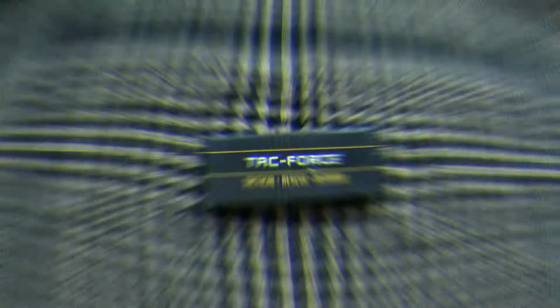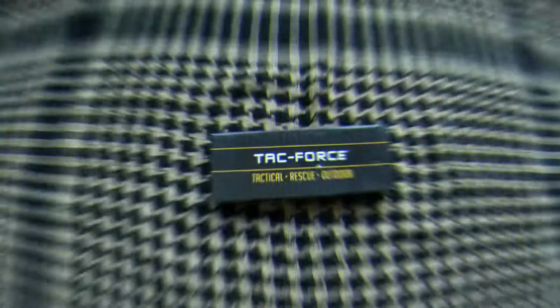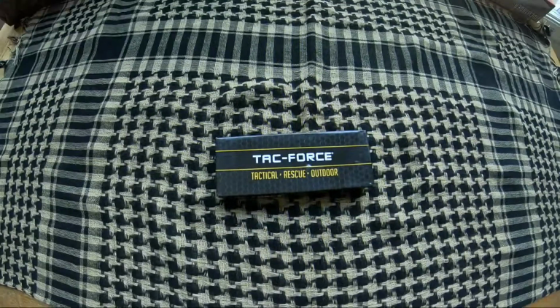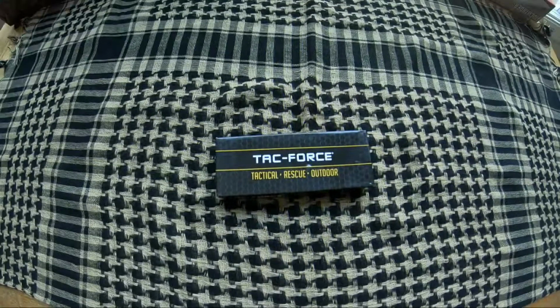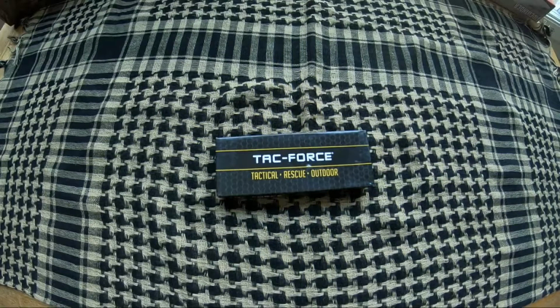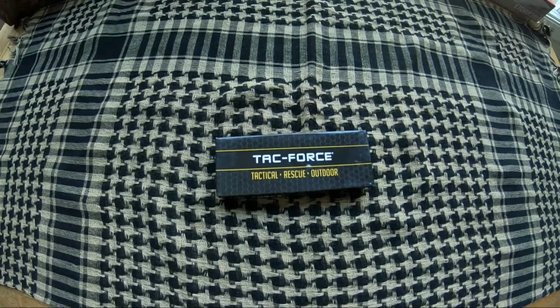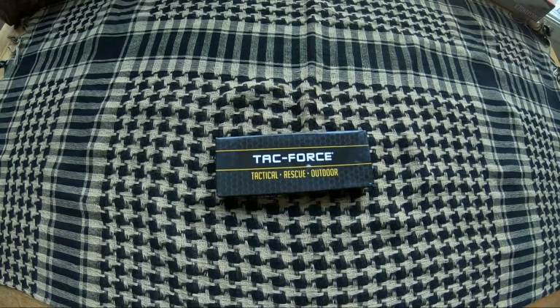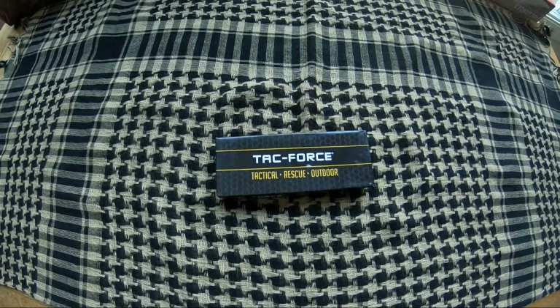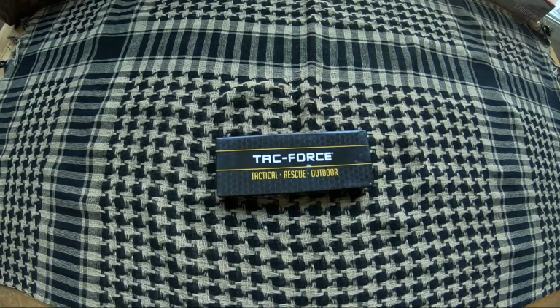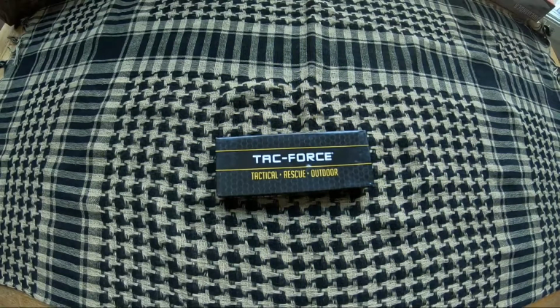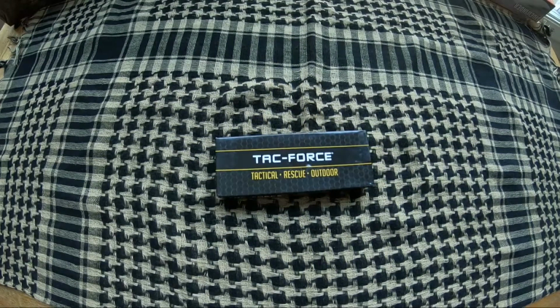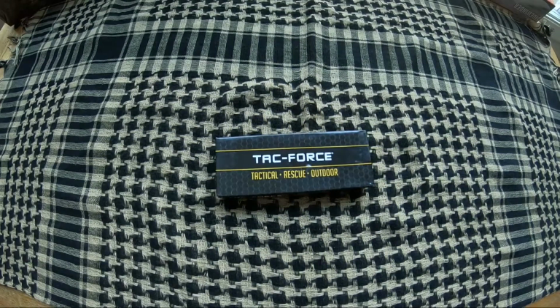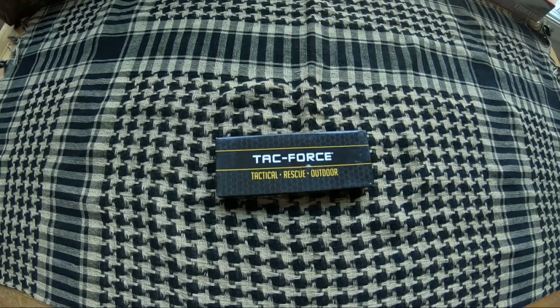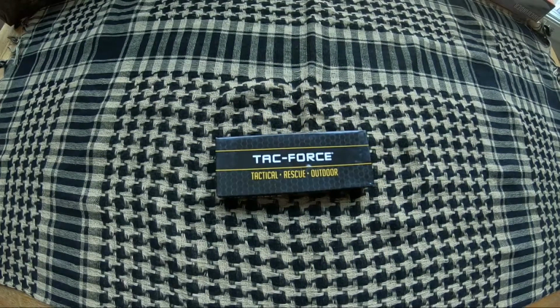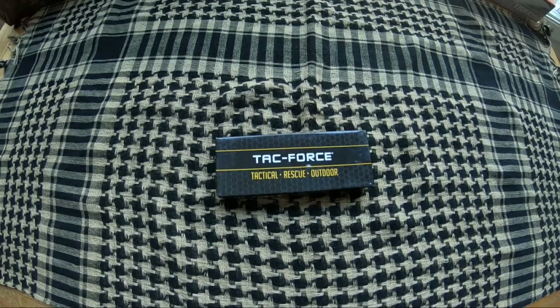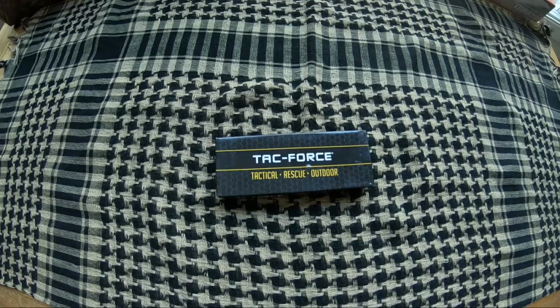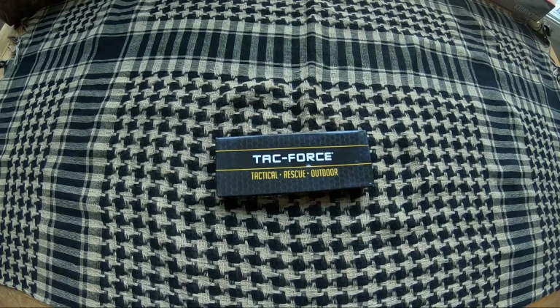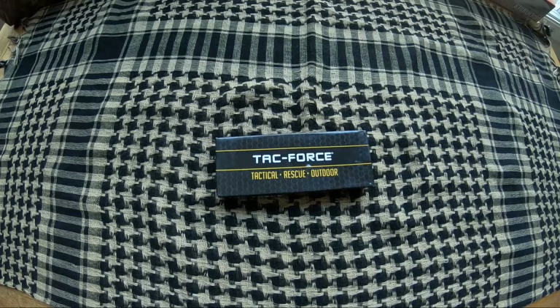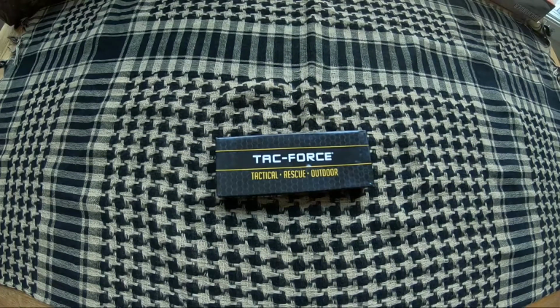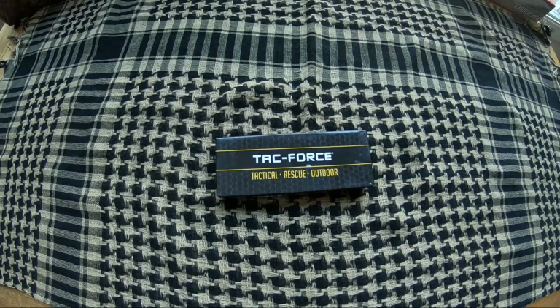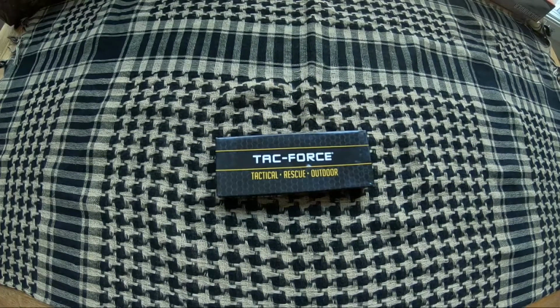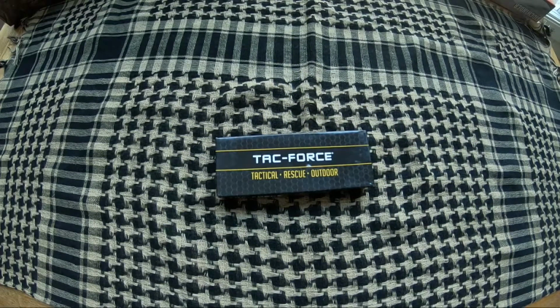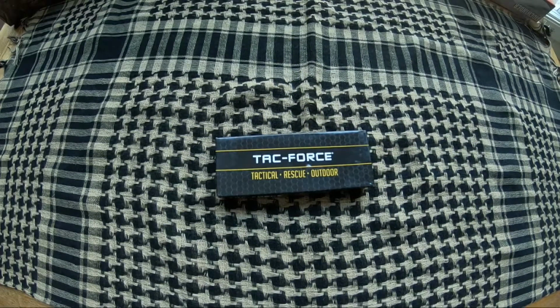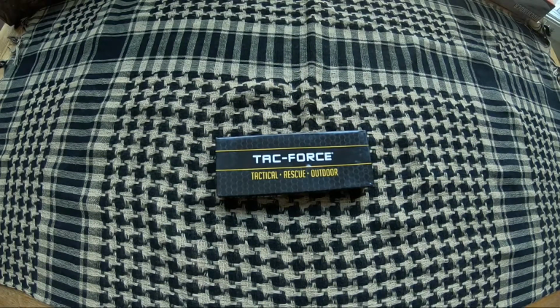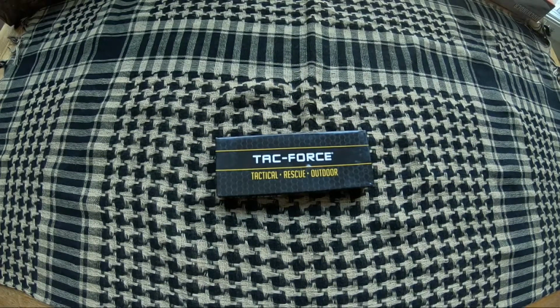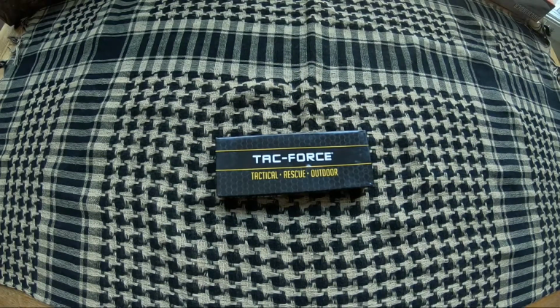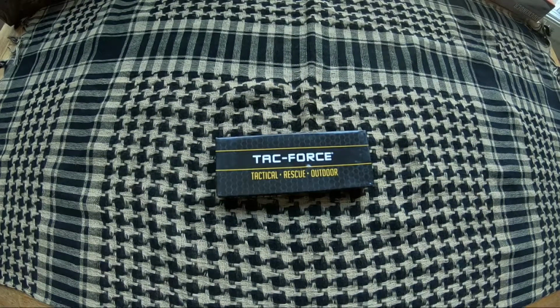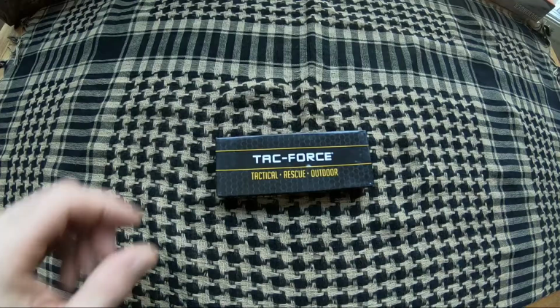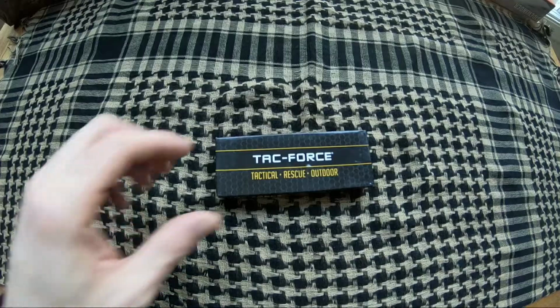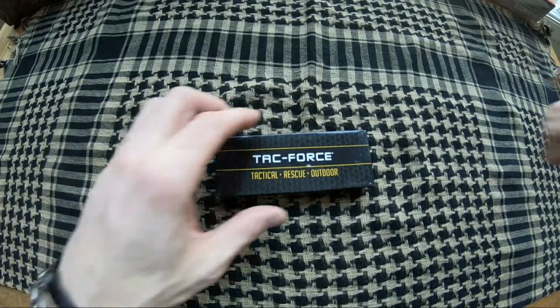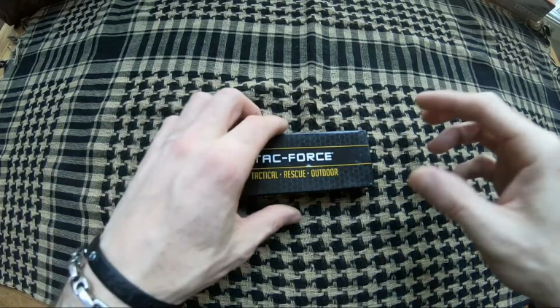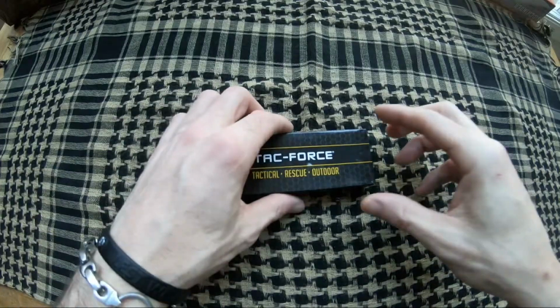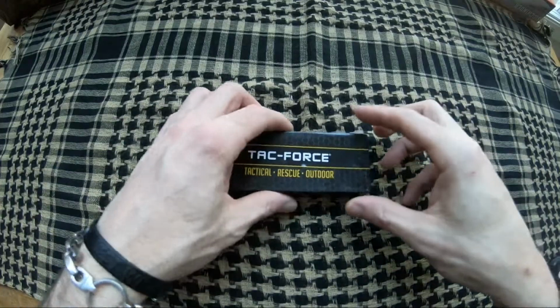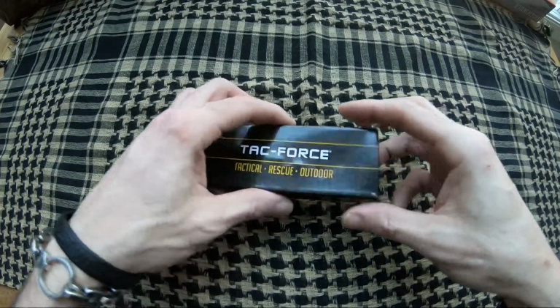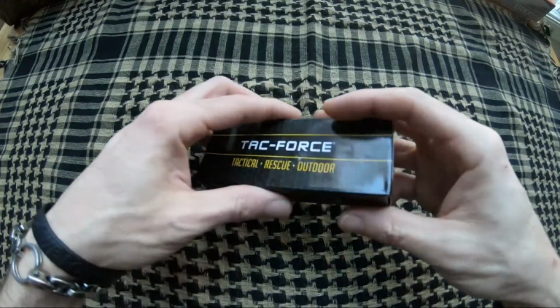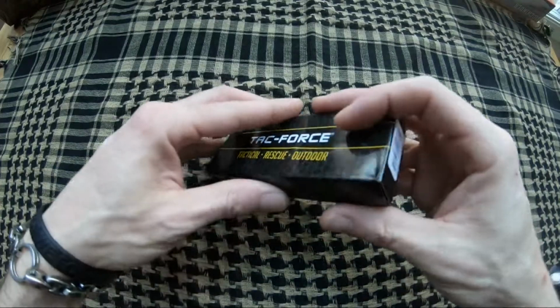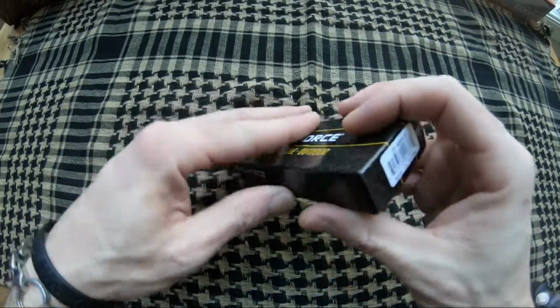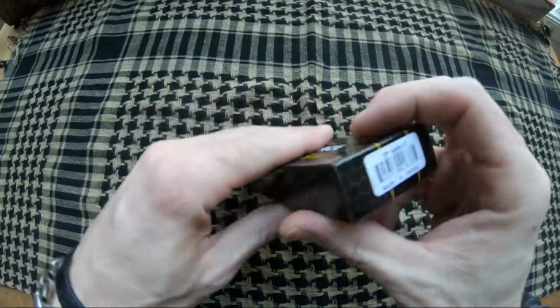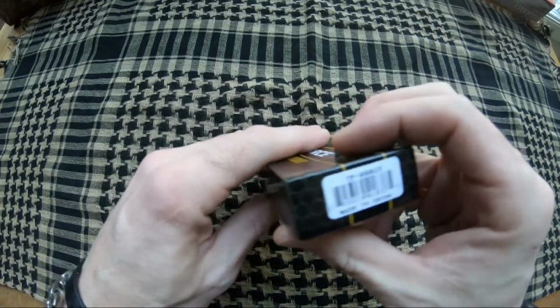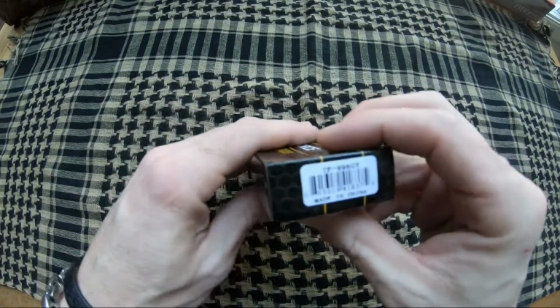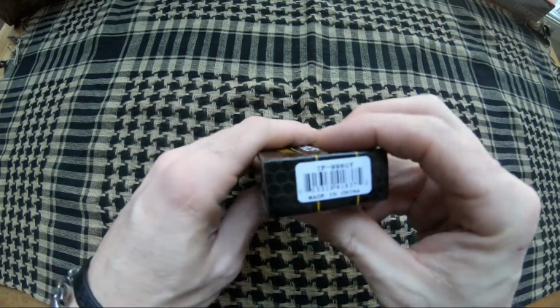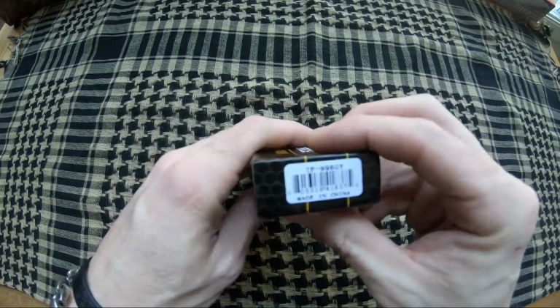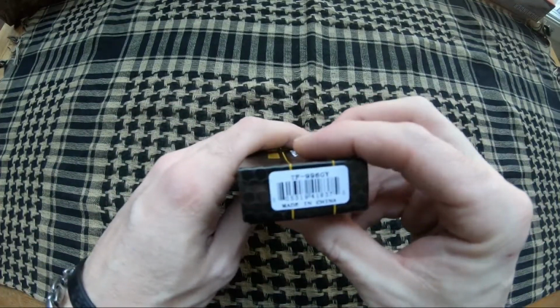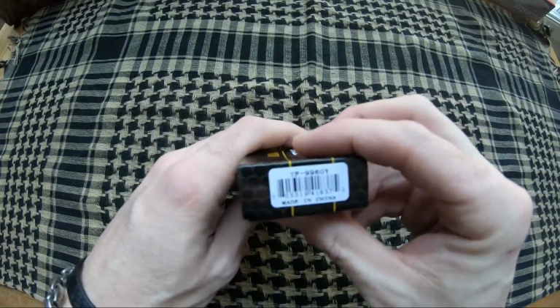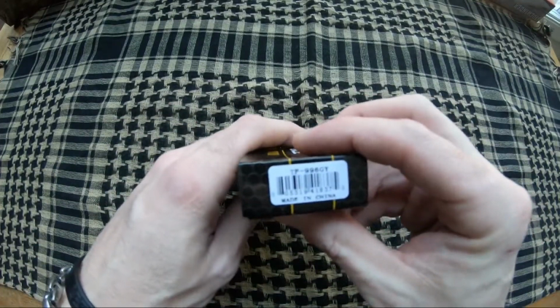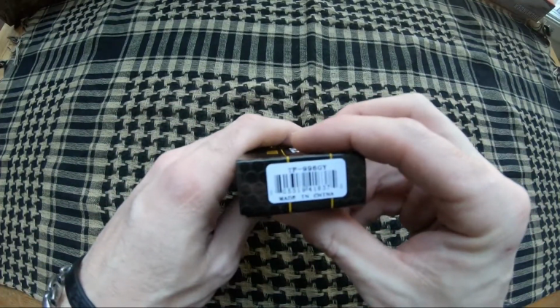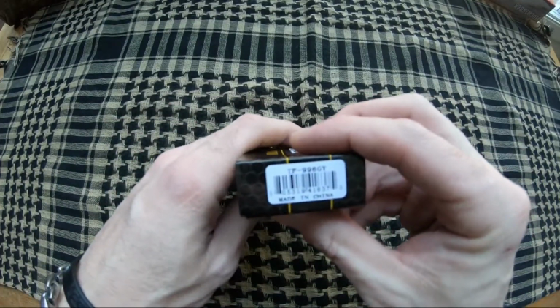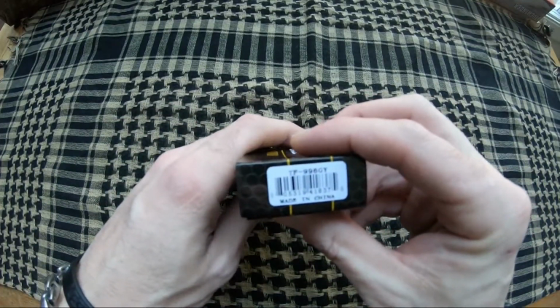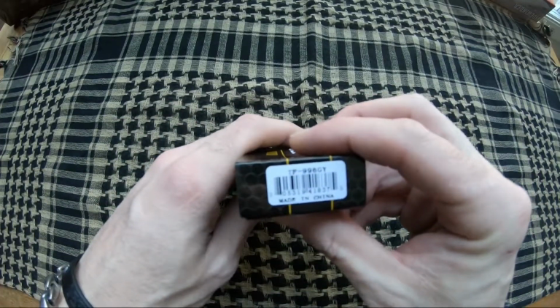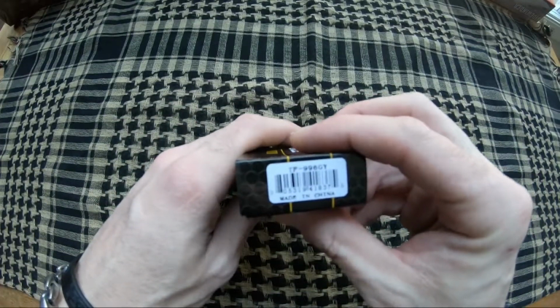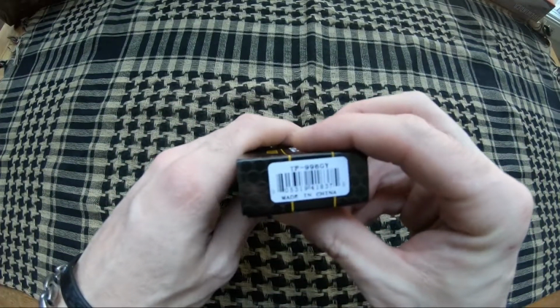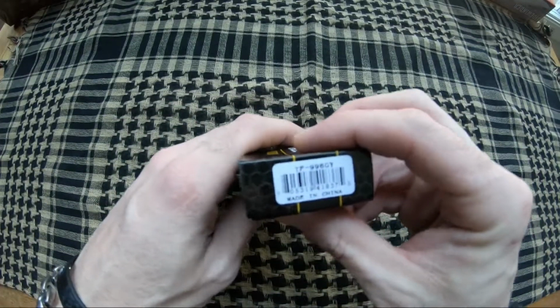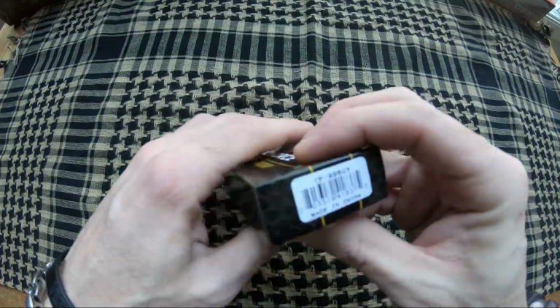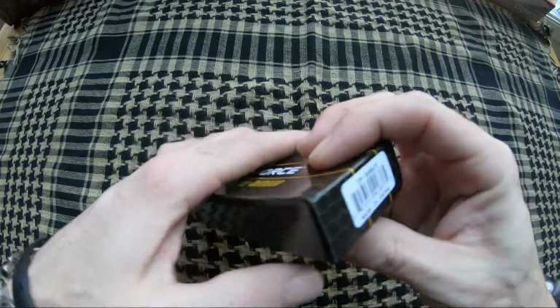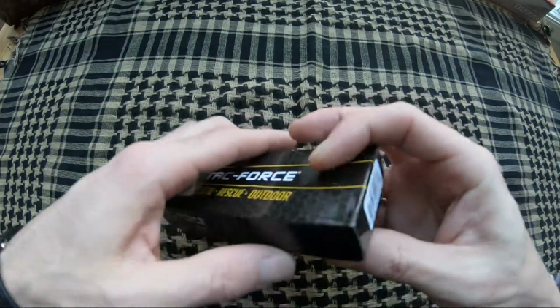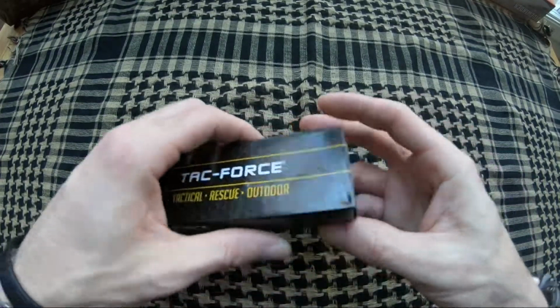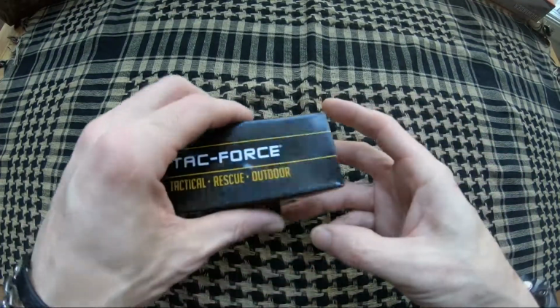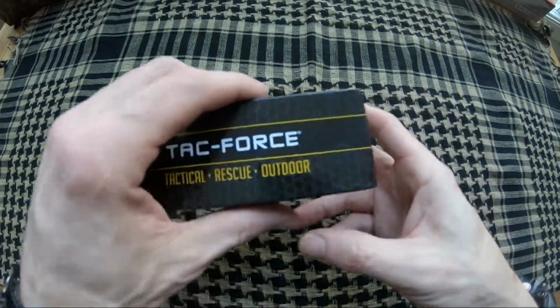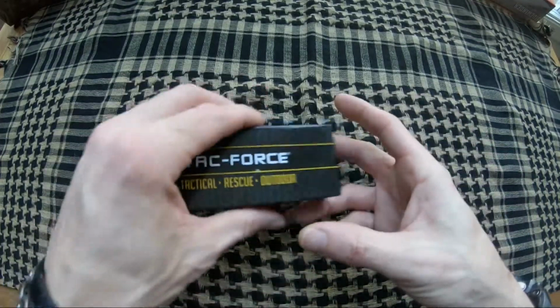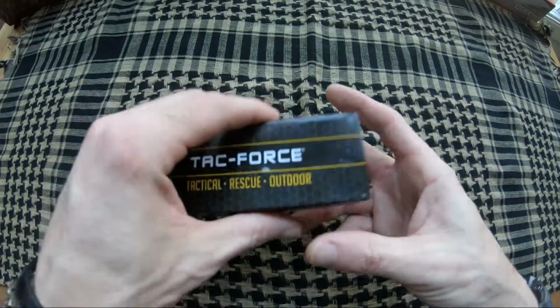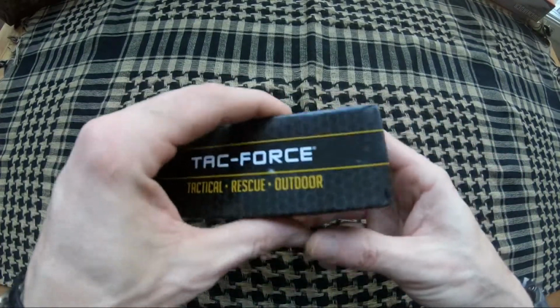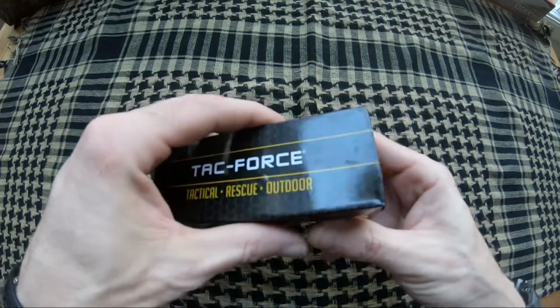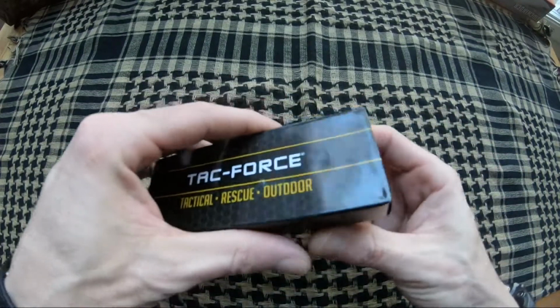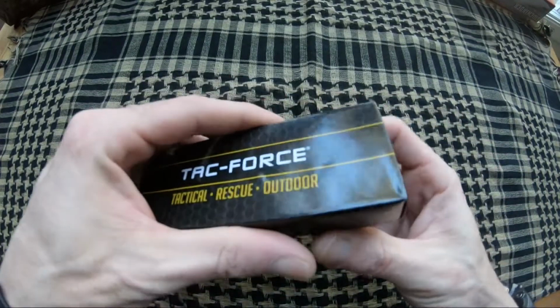Jason here from Atlantic Knives. Today we're reviewing the Attack Force Blades model number TF996GY.